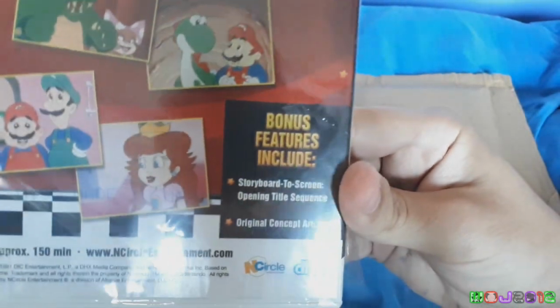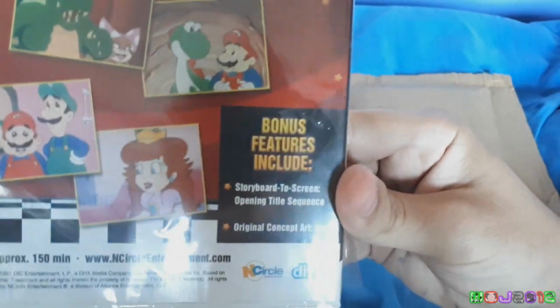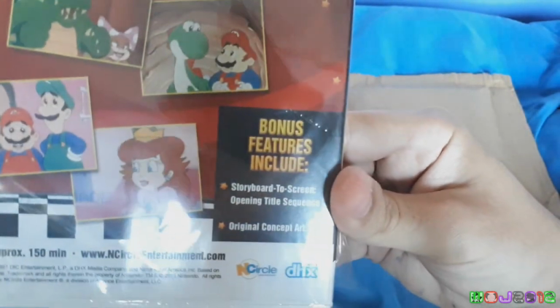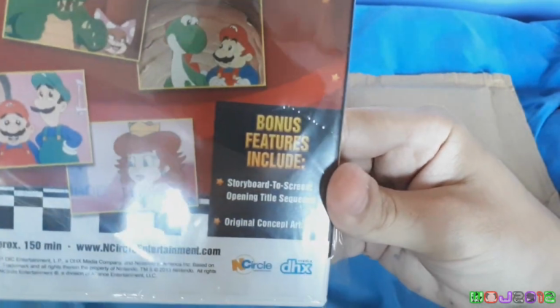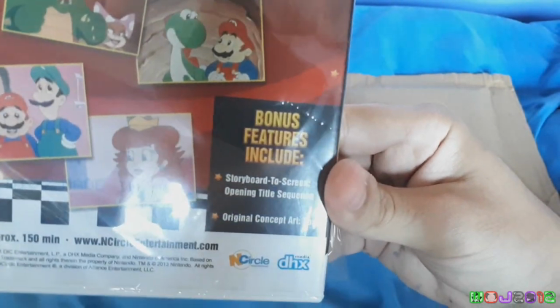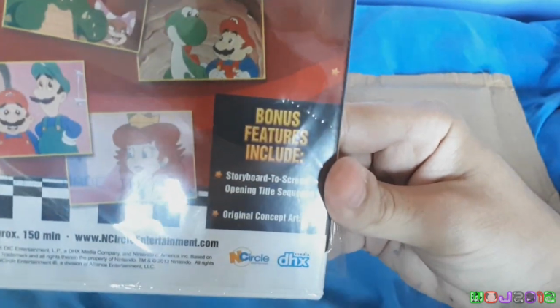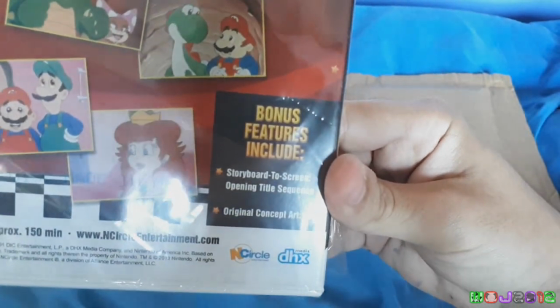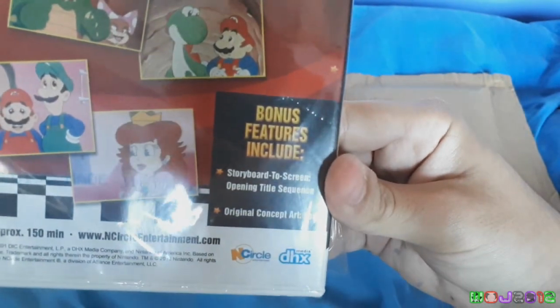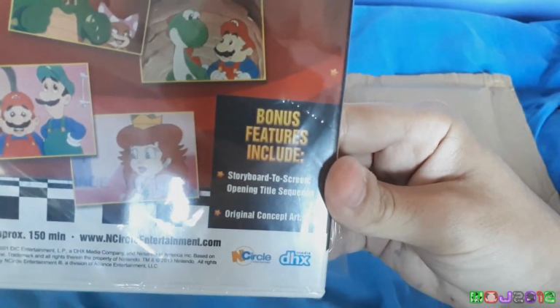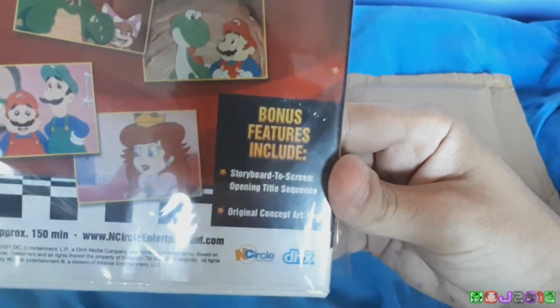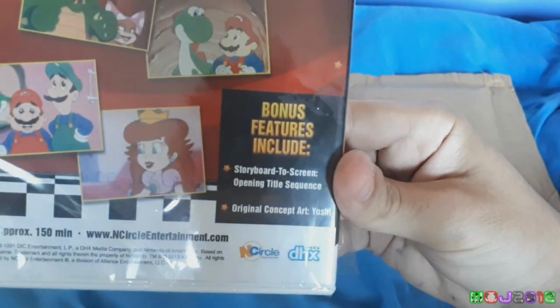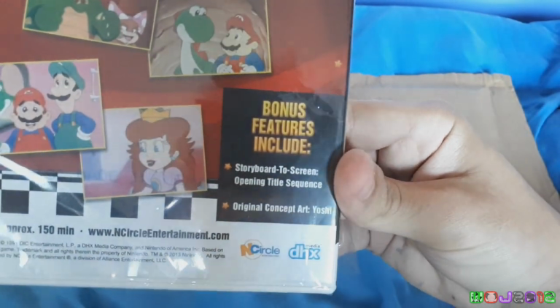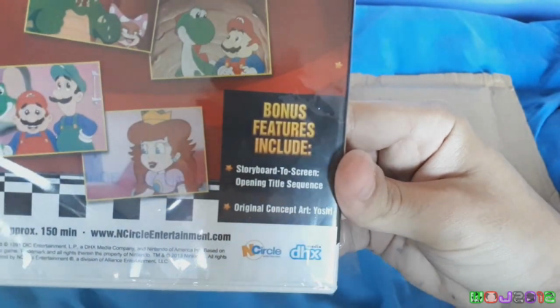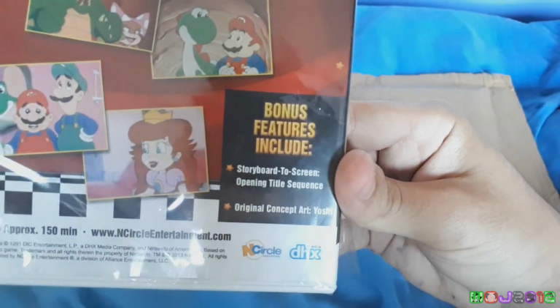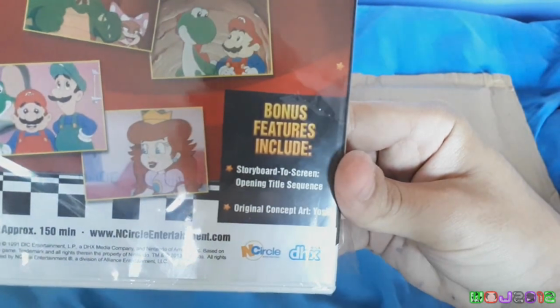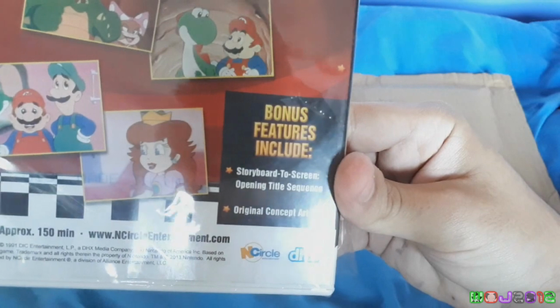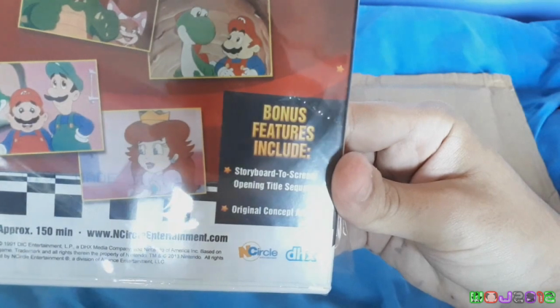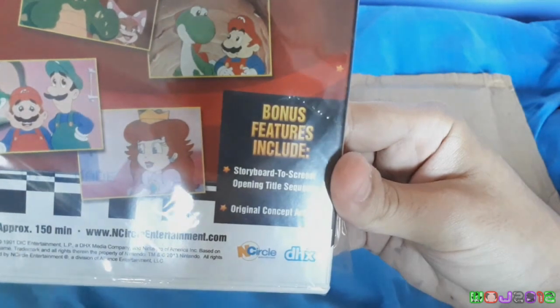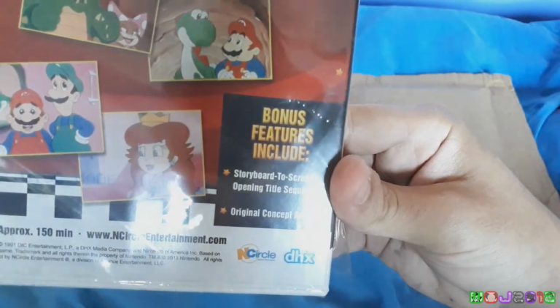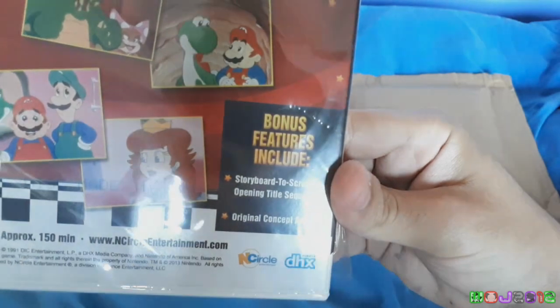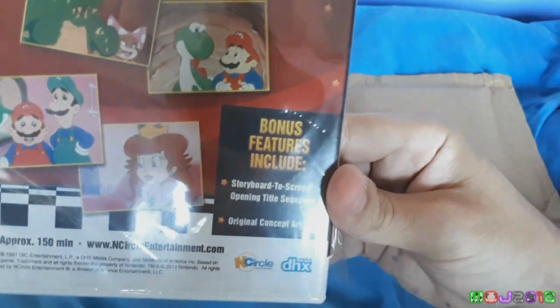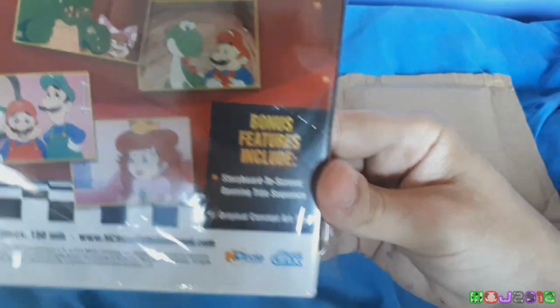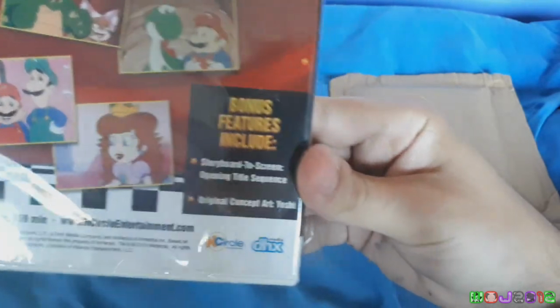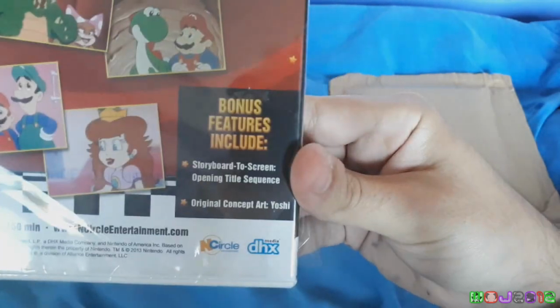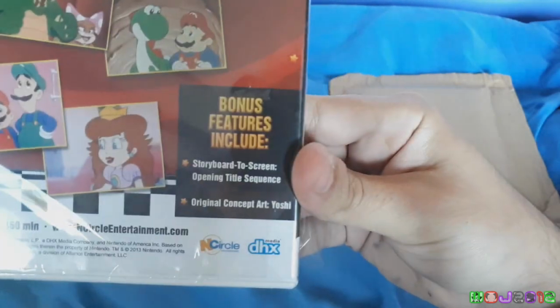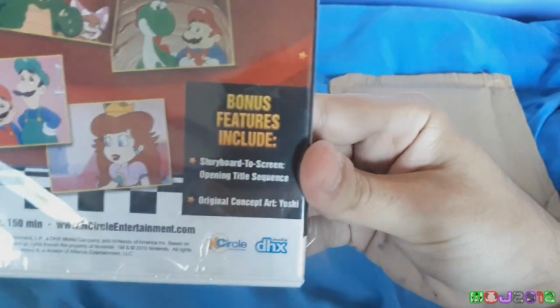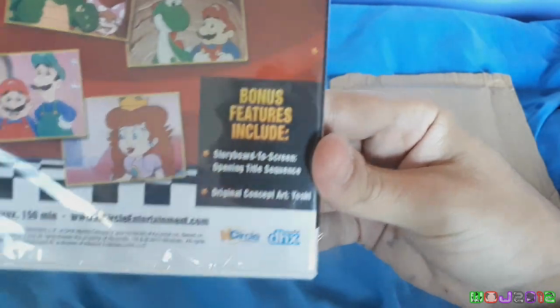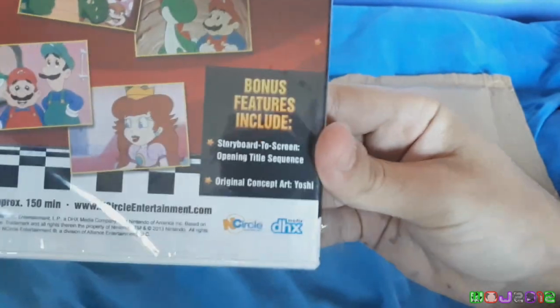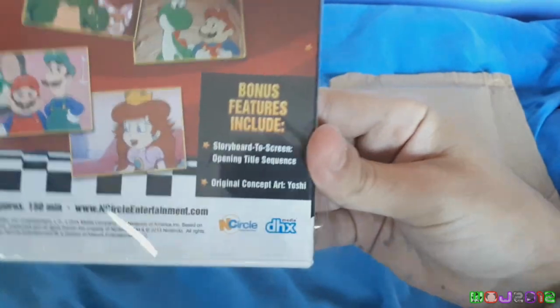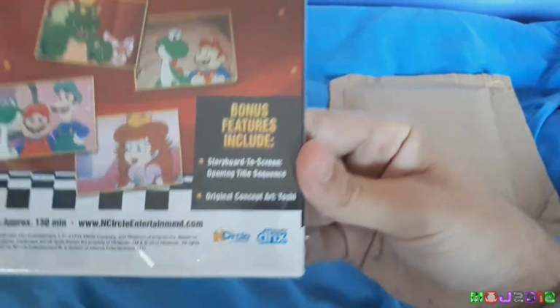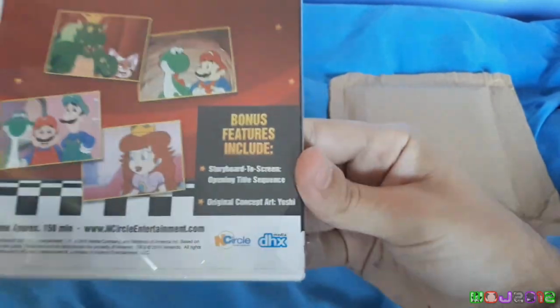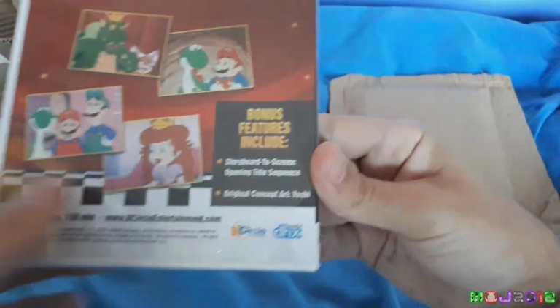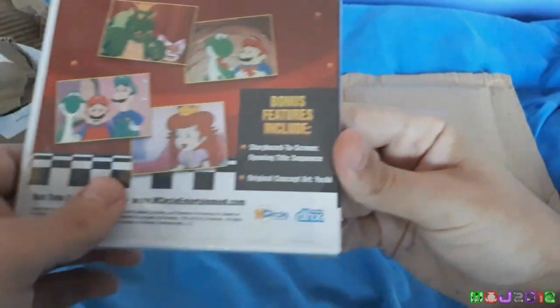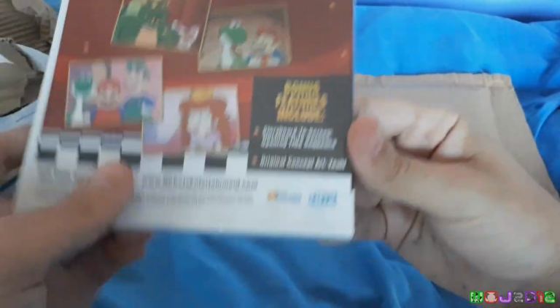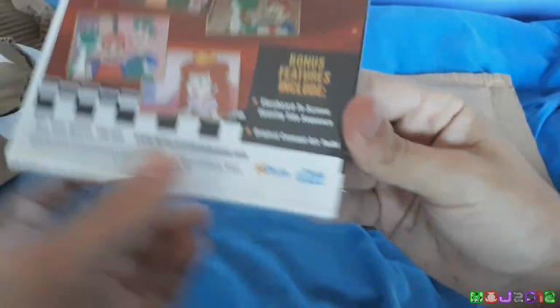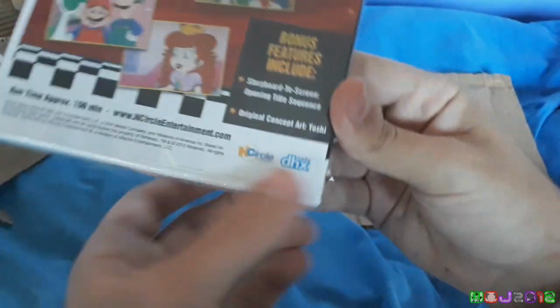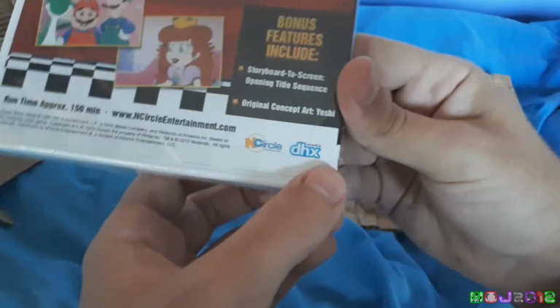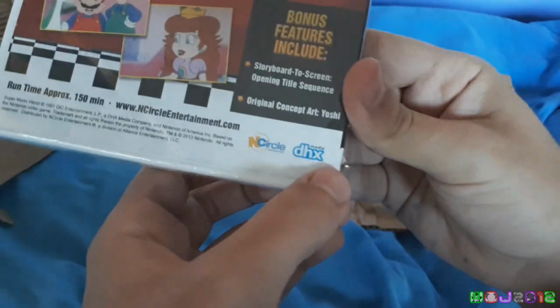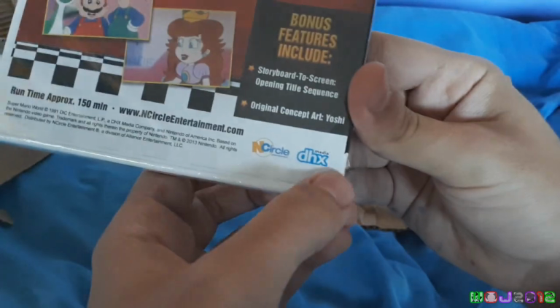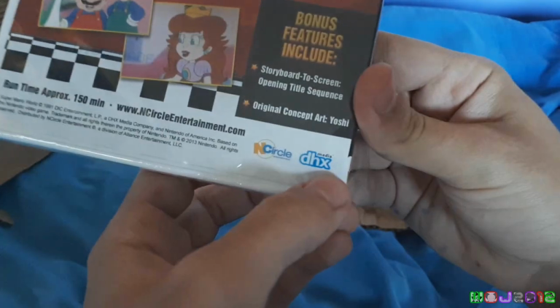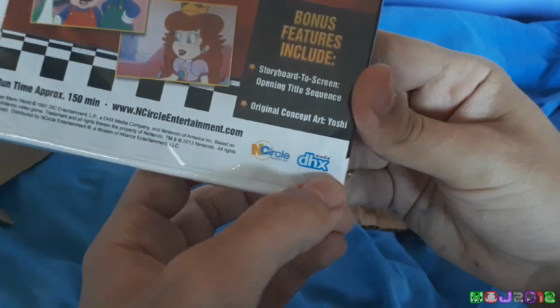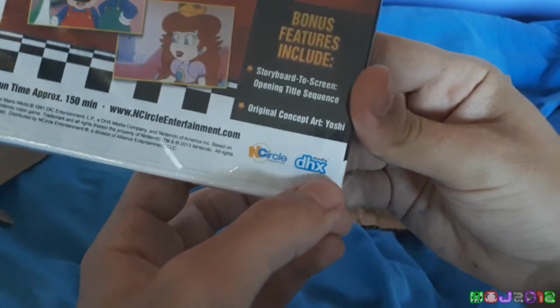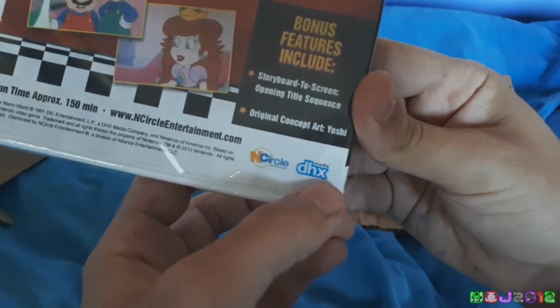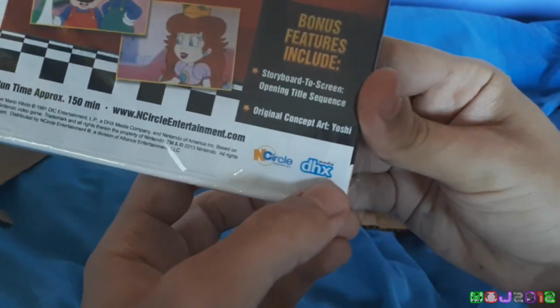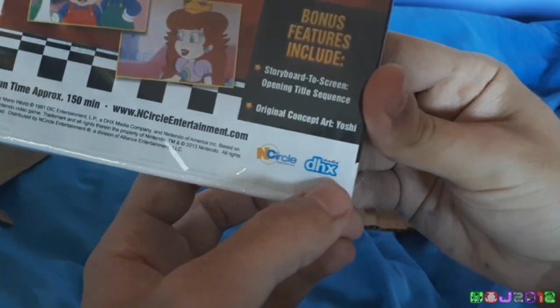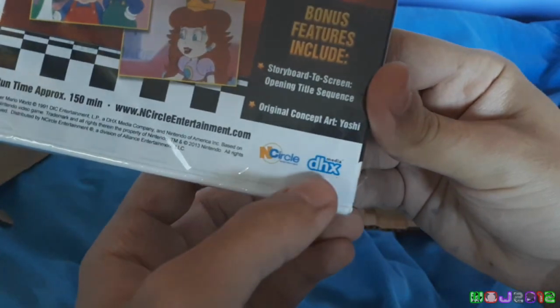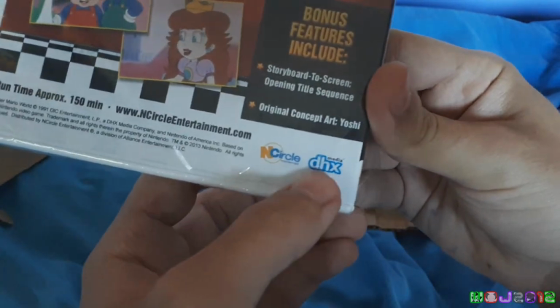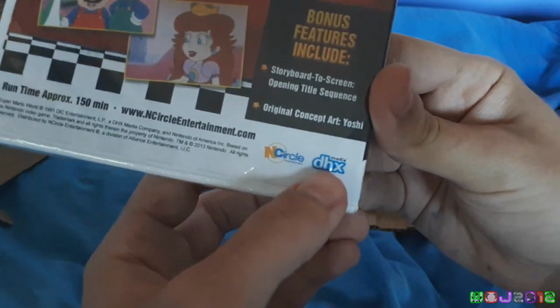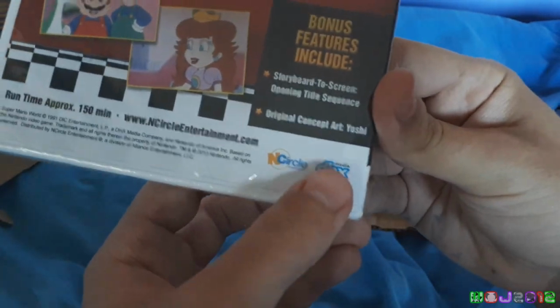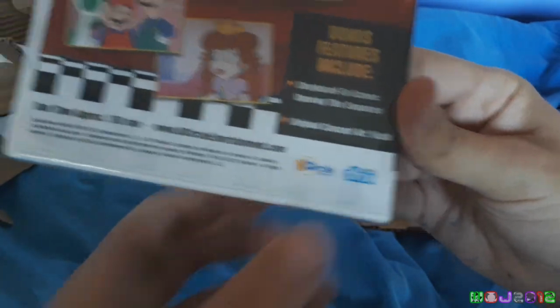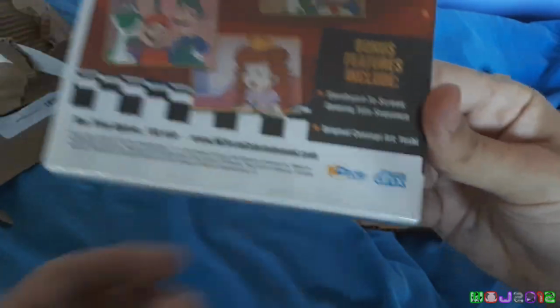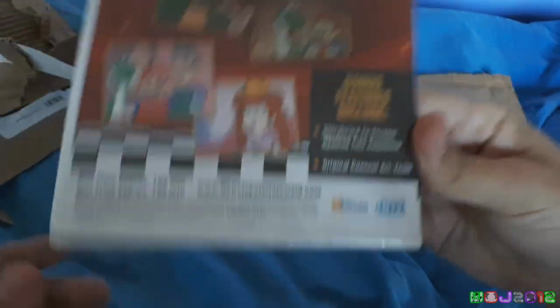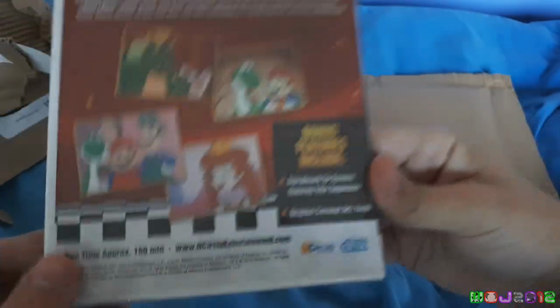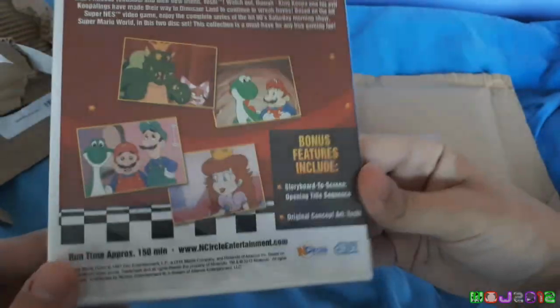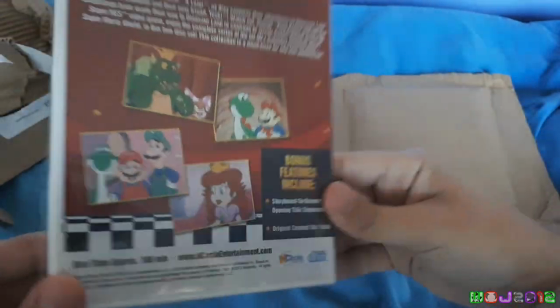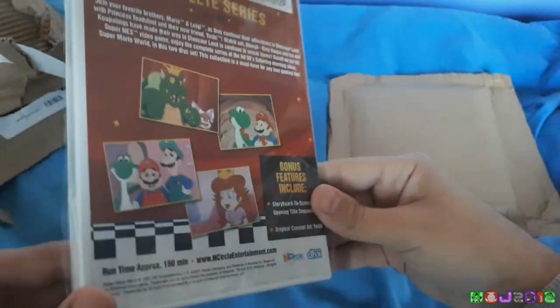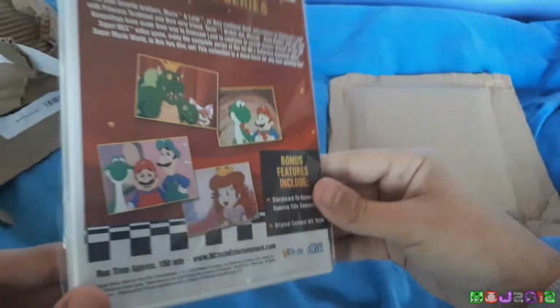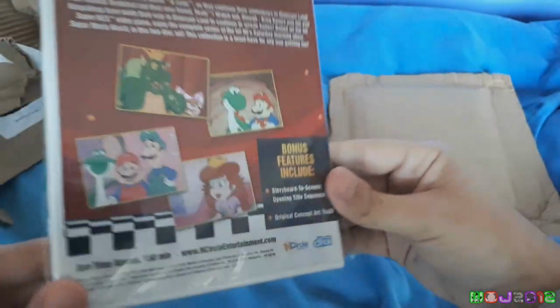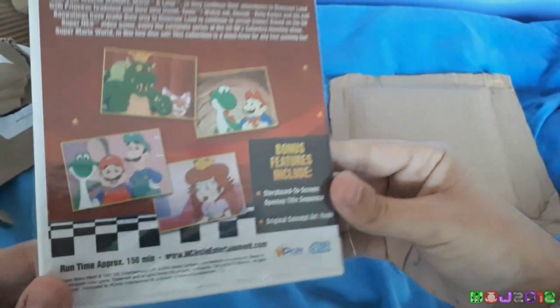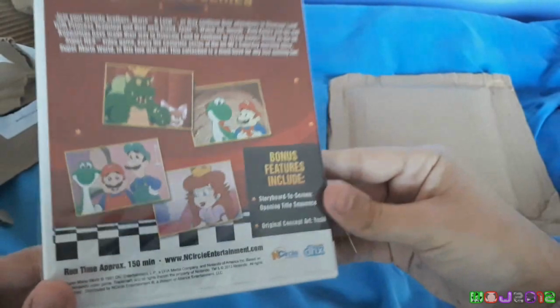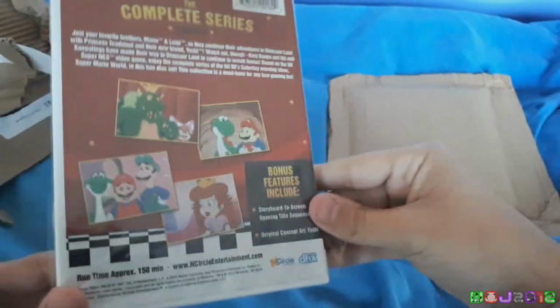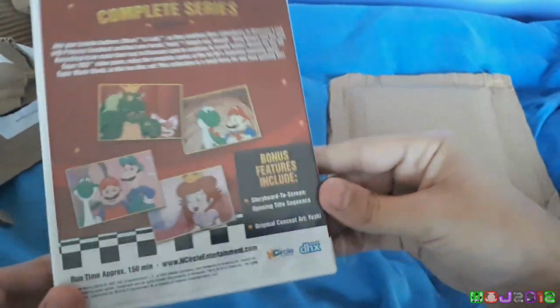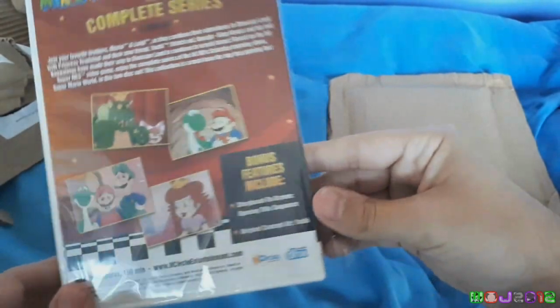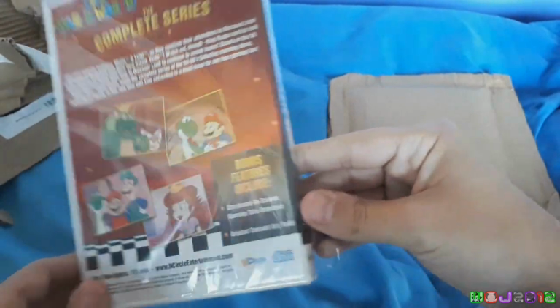Bonus features include storyboard to screen, opening title screen, and other stuff. Media DHX, because they own DHX now.